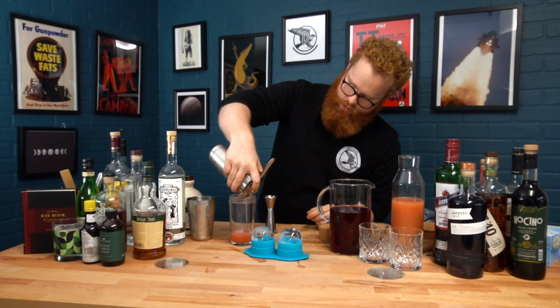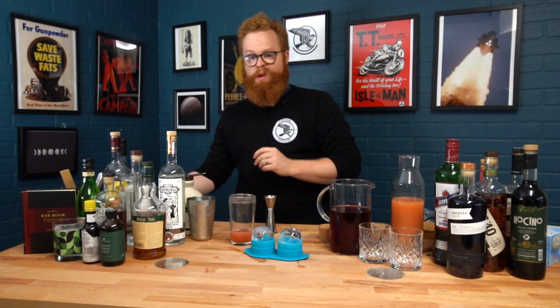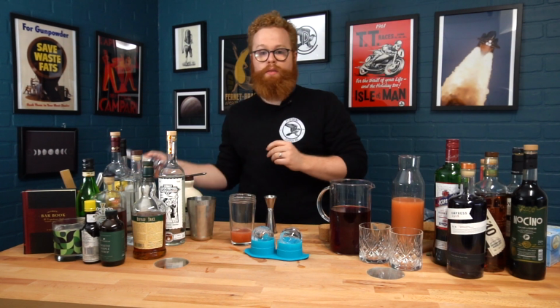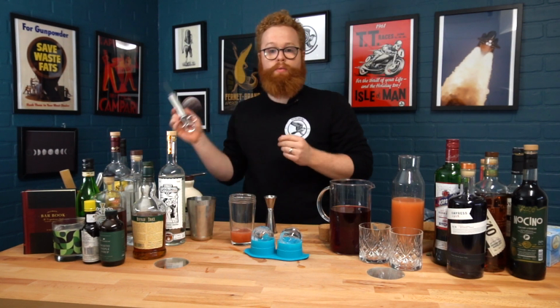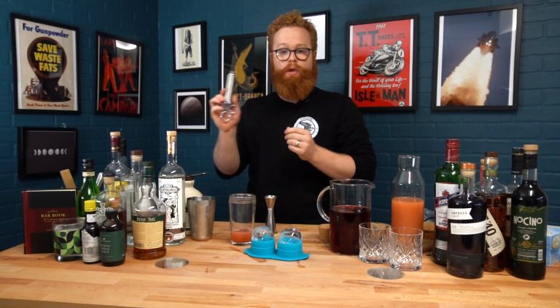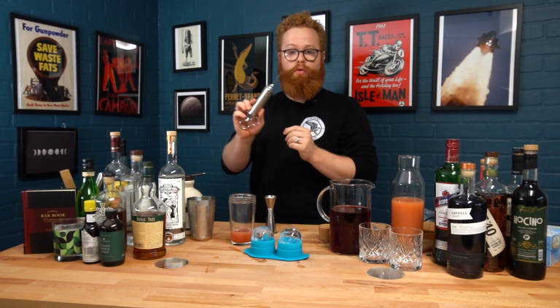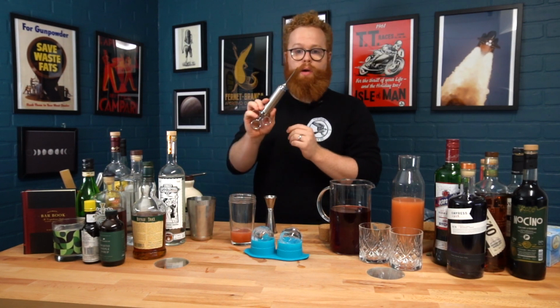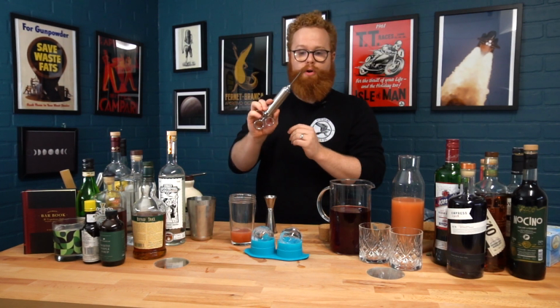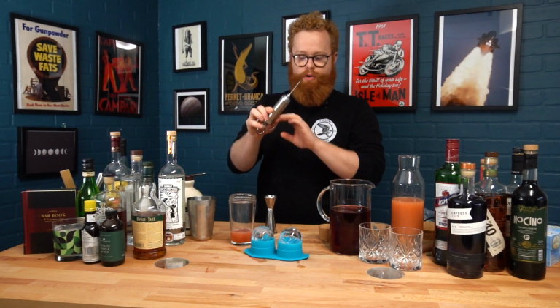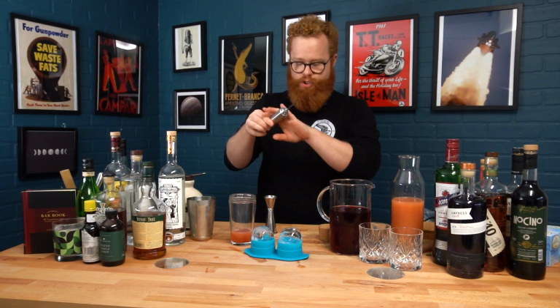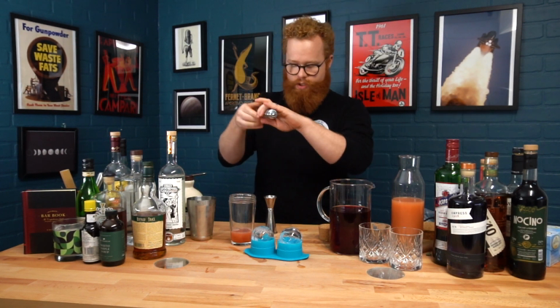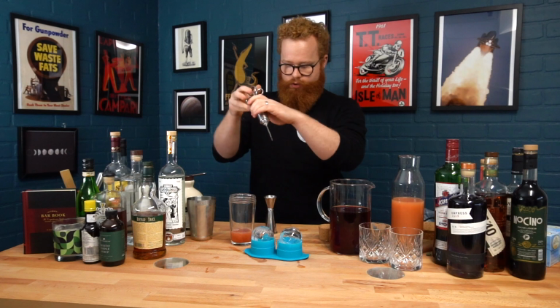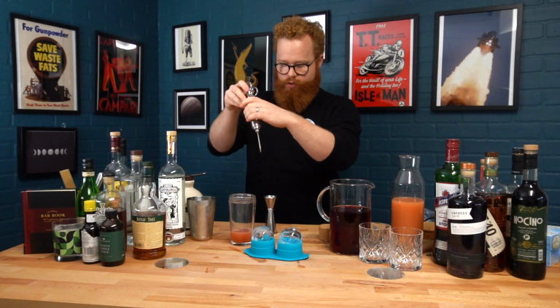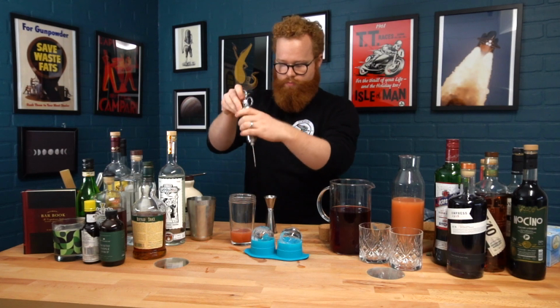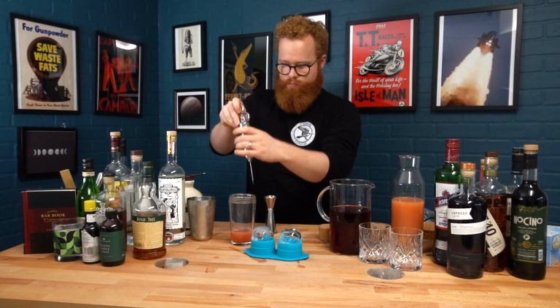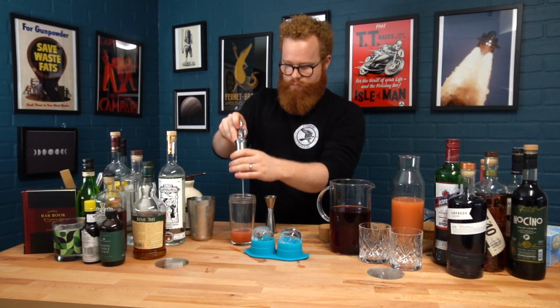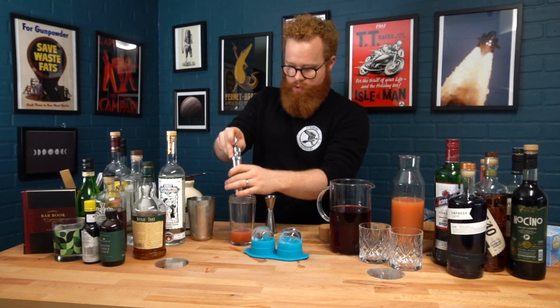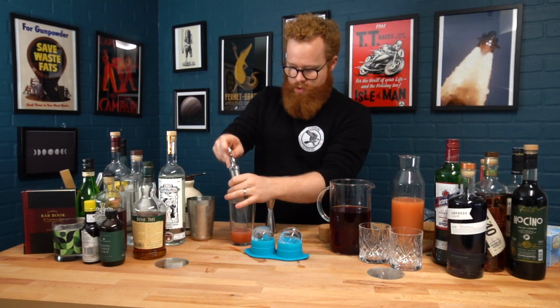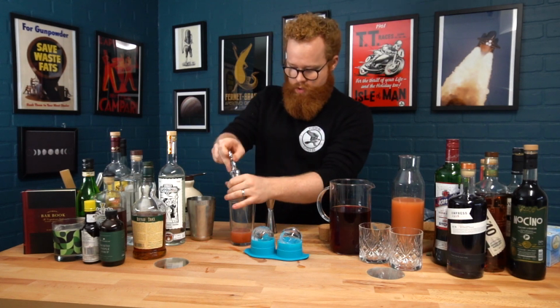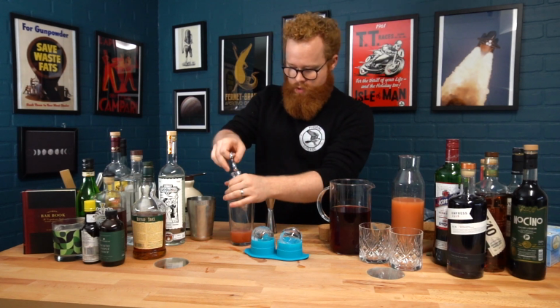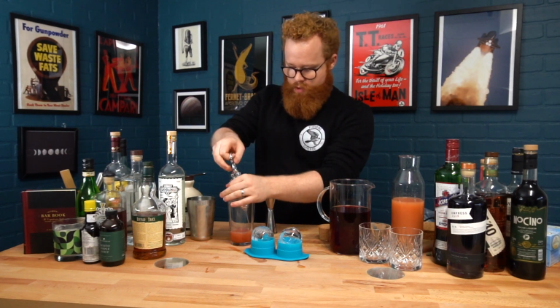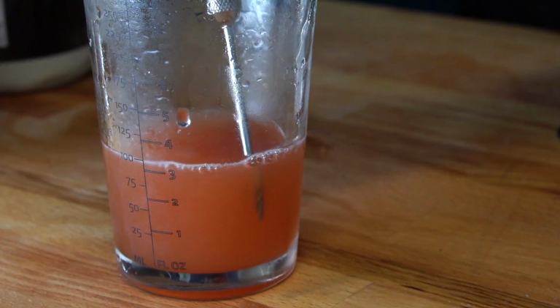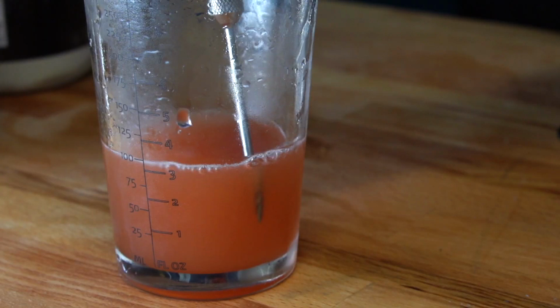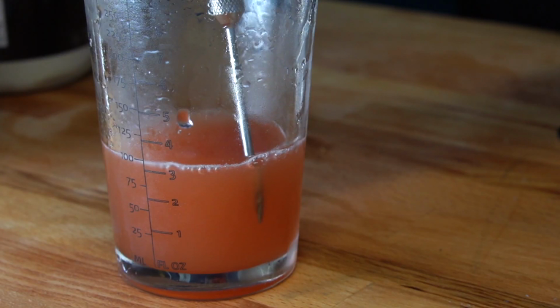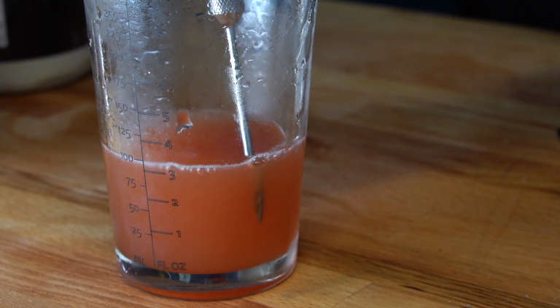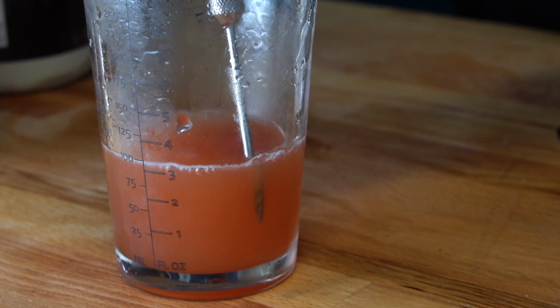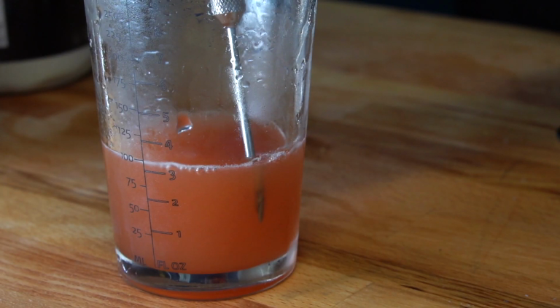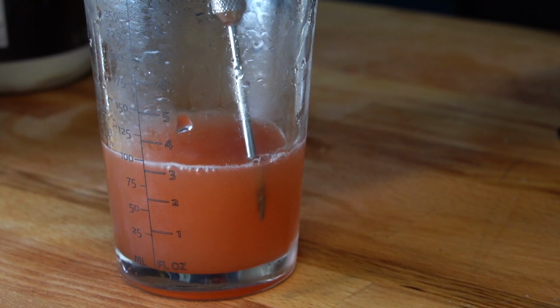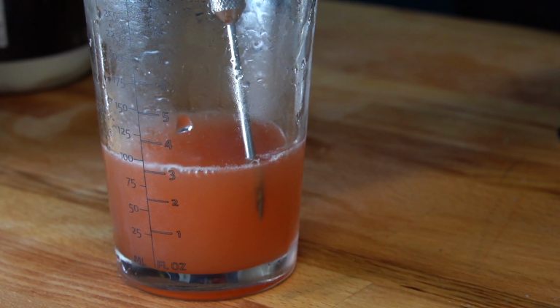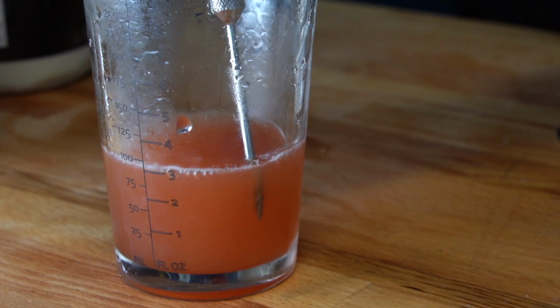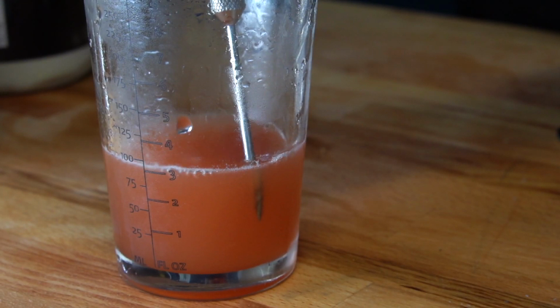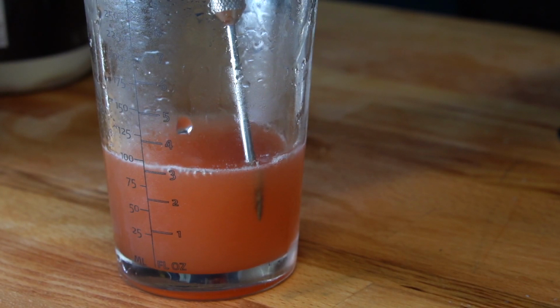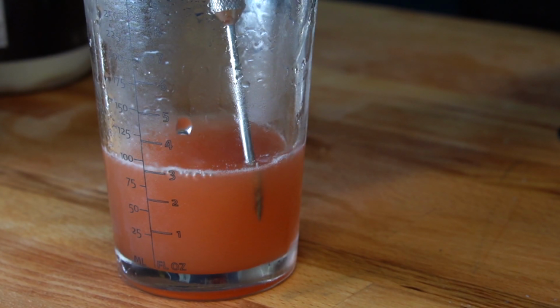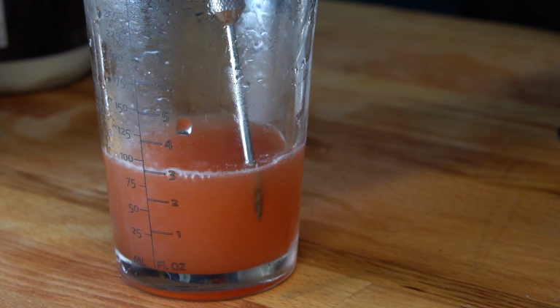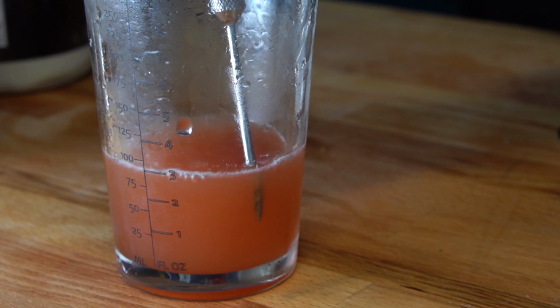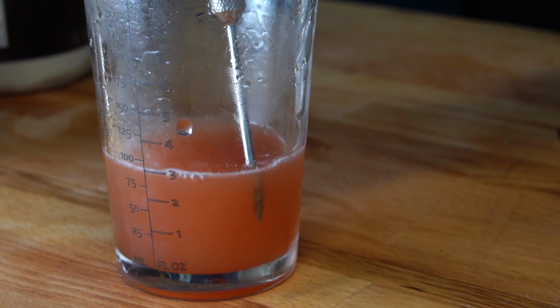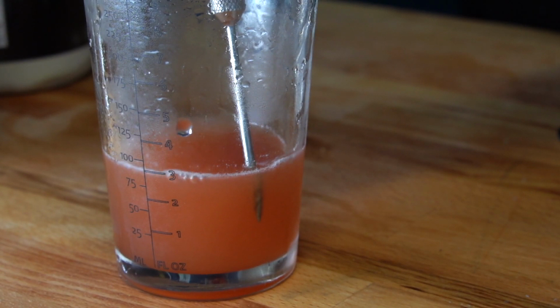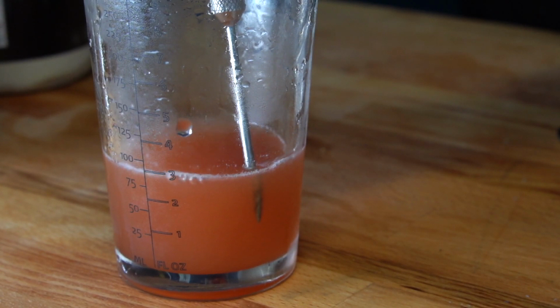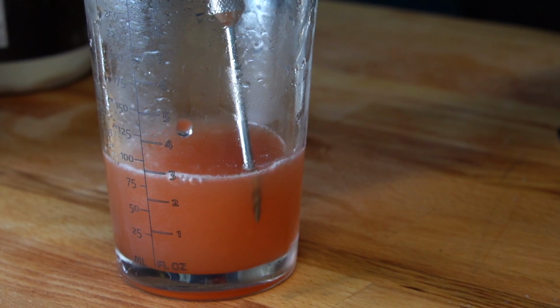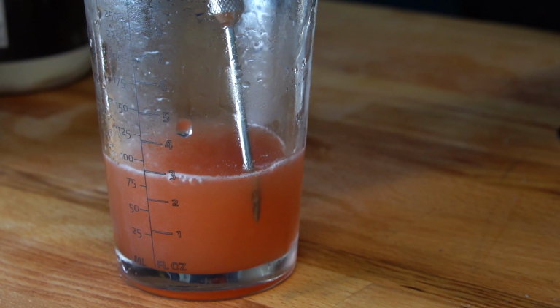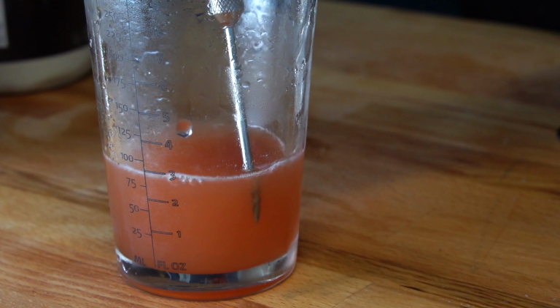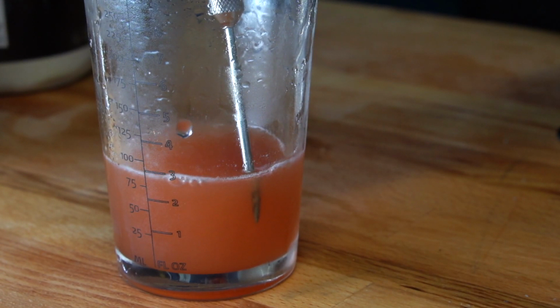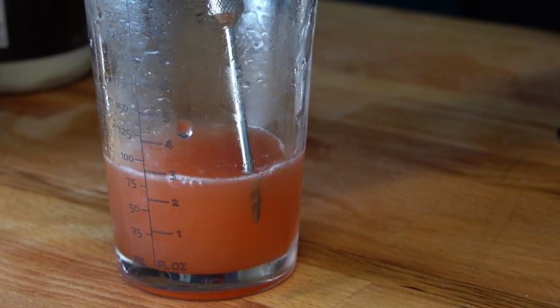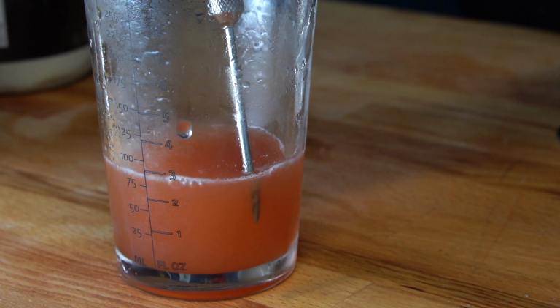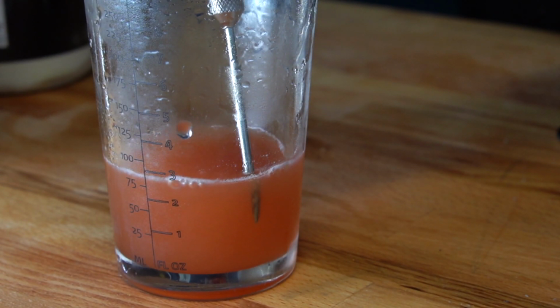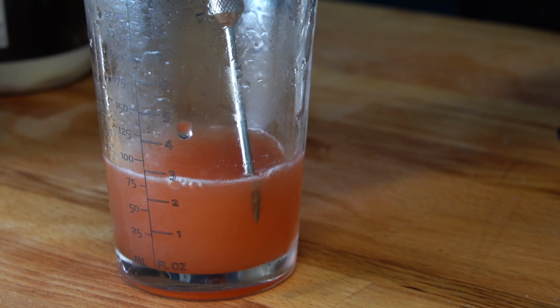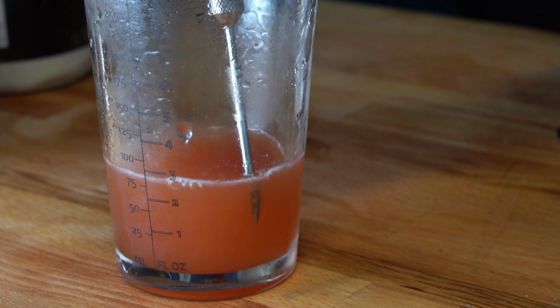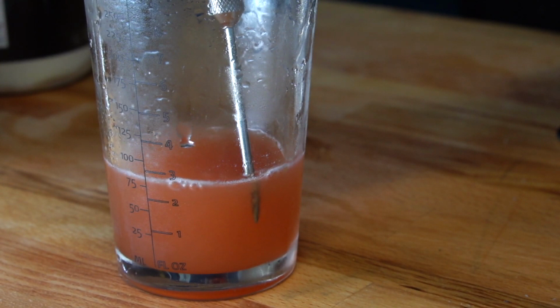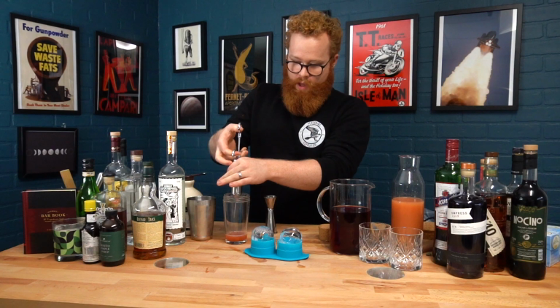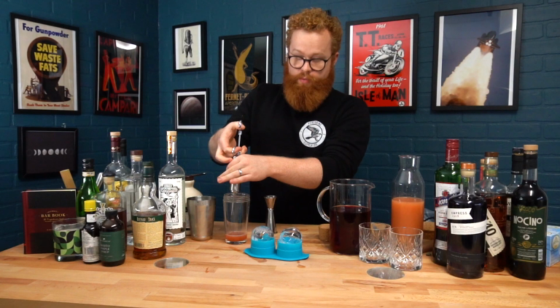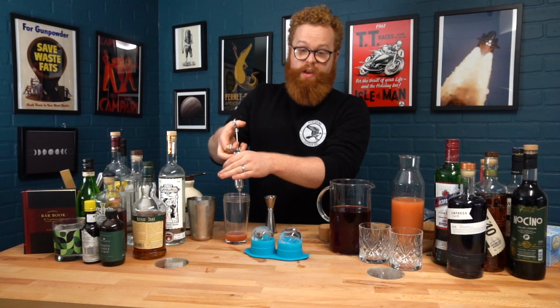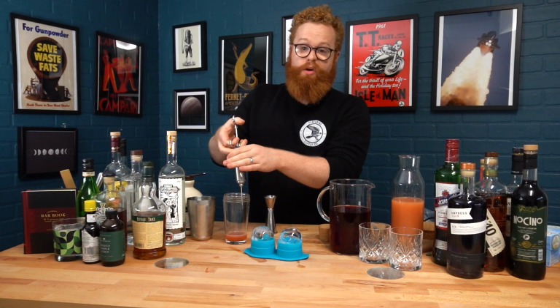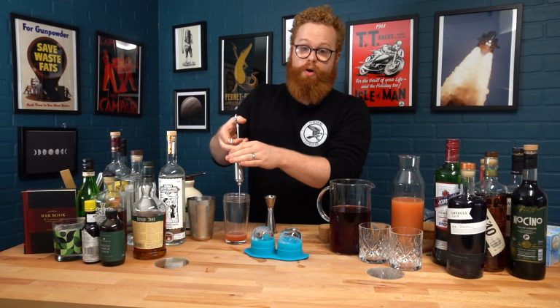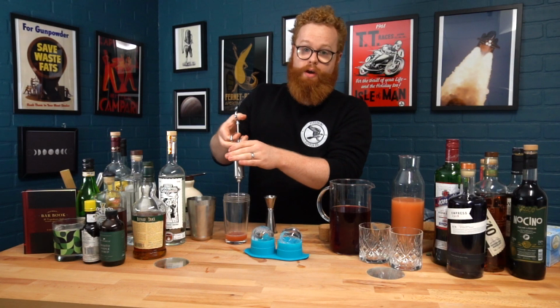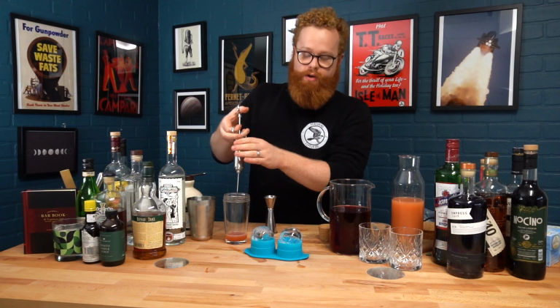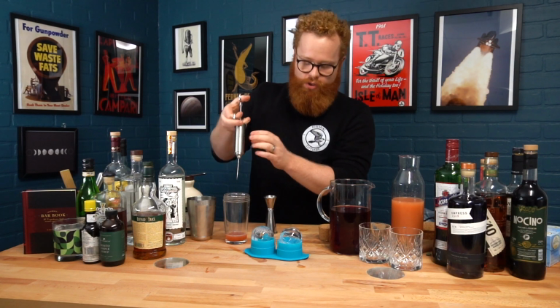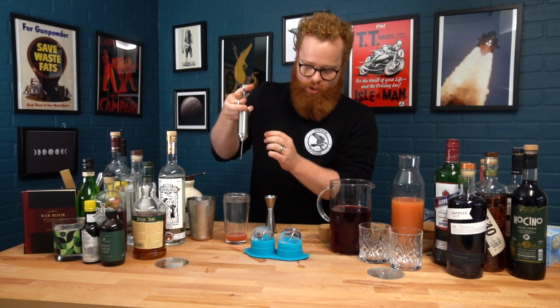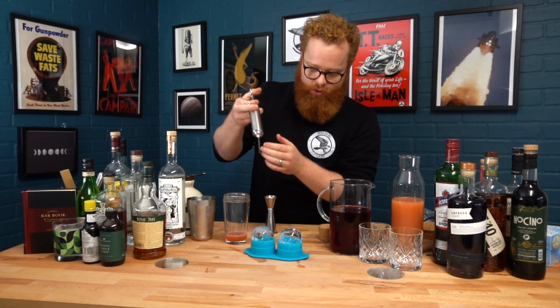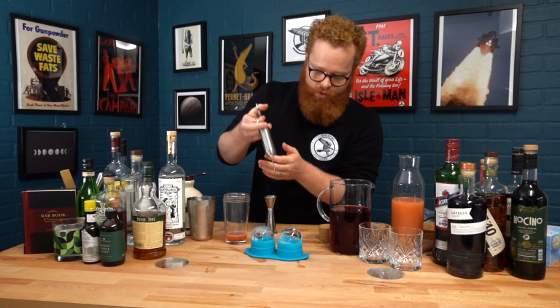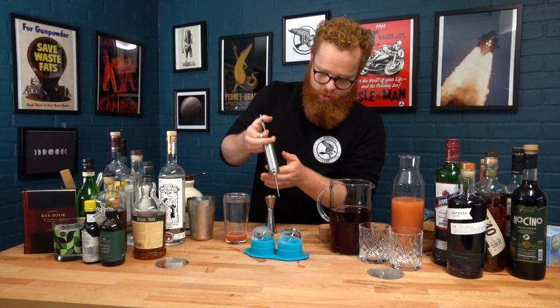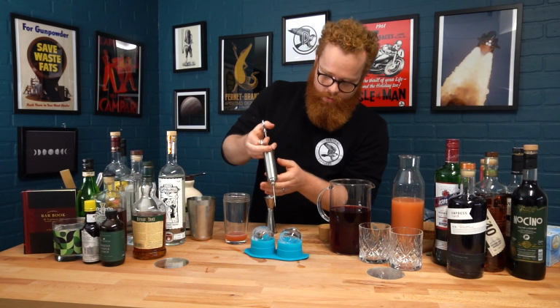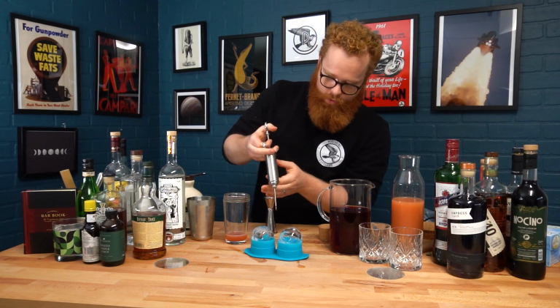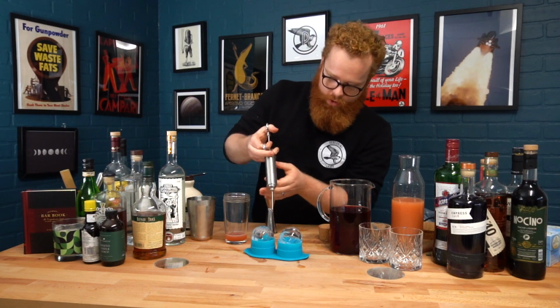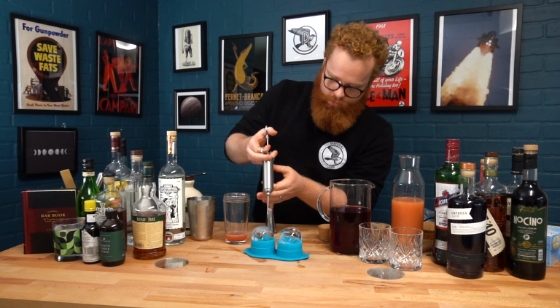Then we can grab our injector, just go ahead and collect some of the cocktail, and we can go ahead and inject it into the ice balls.